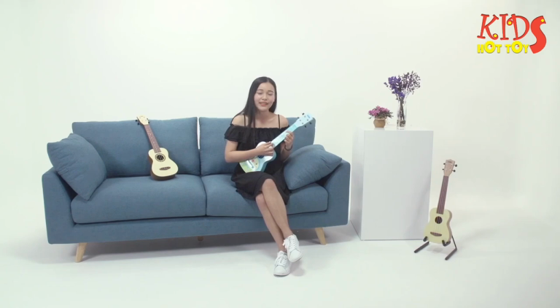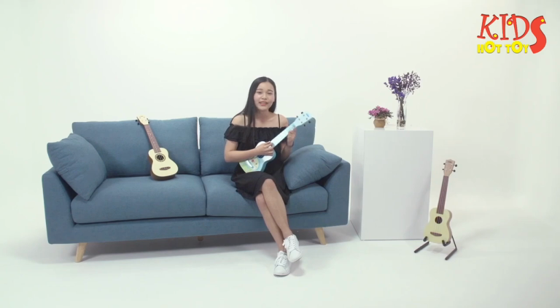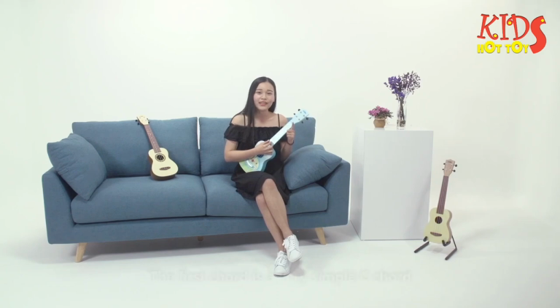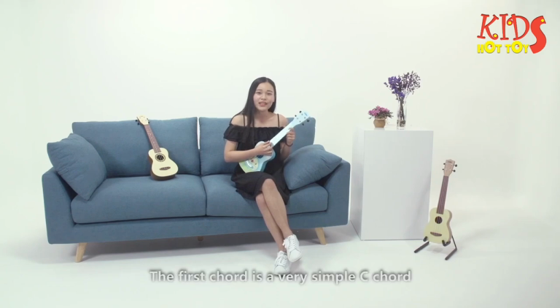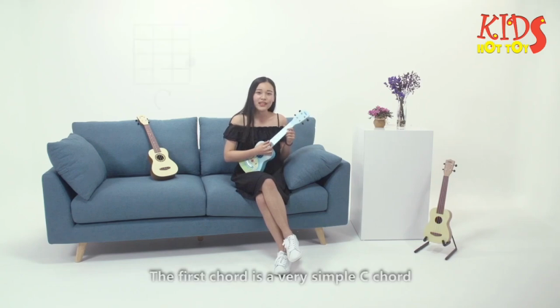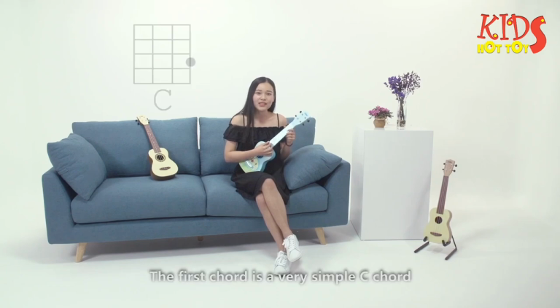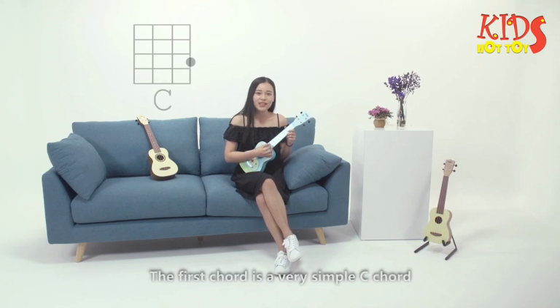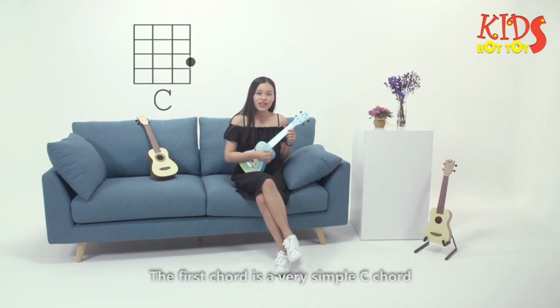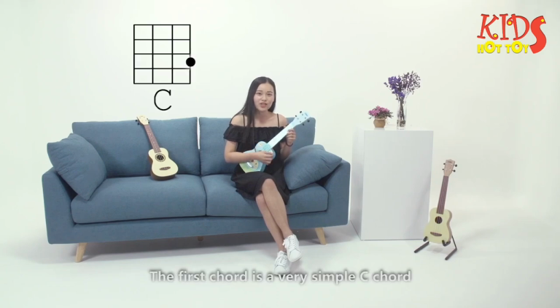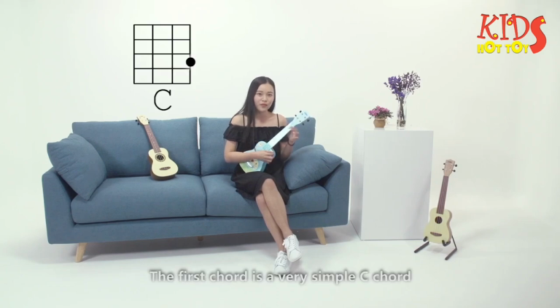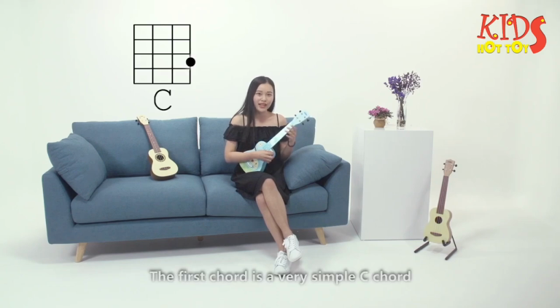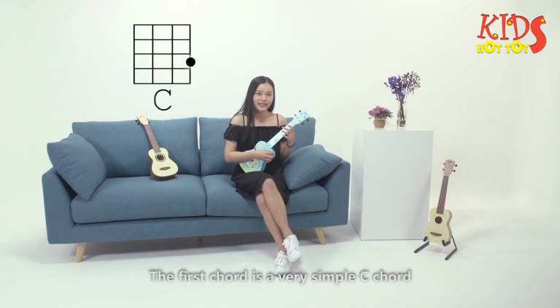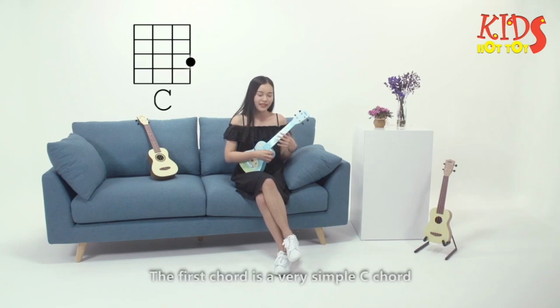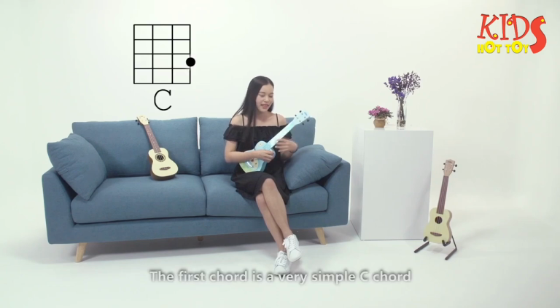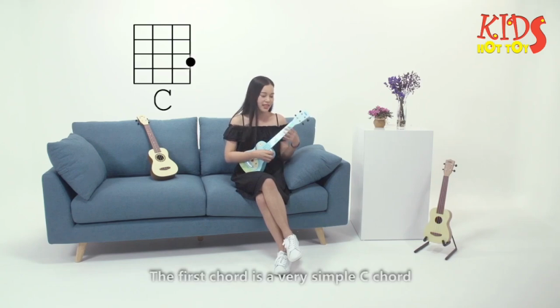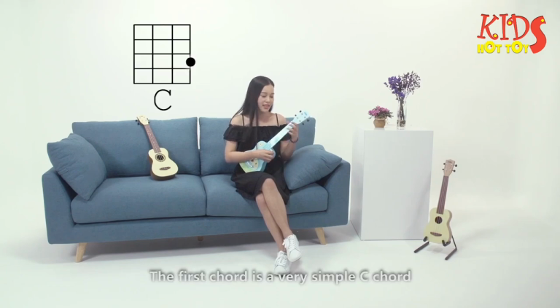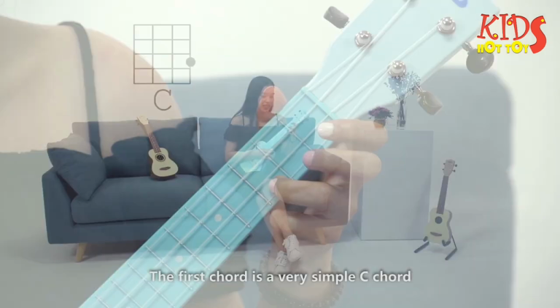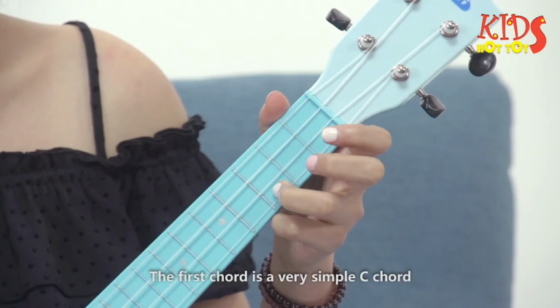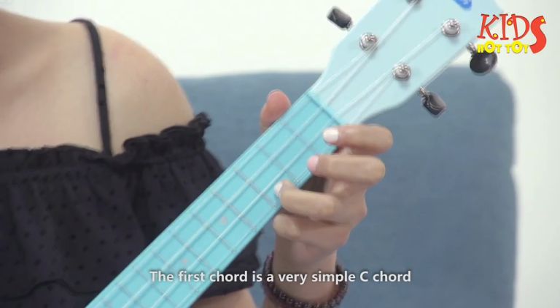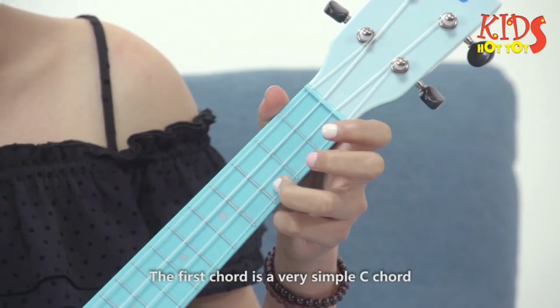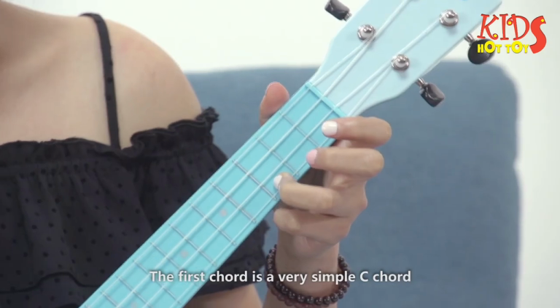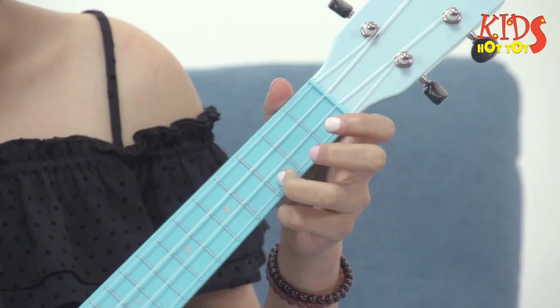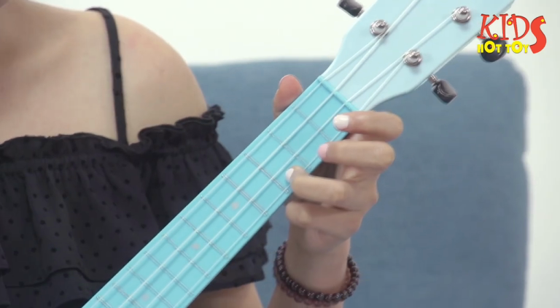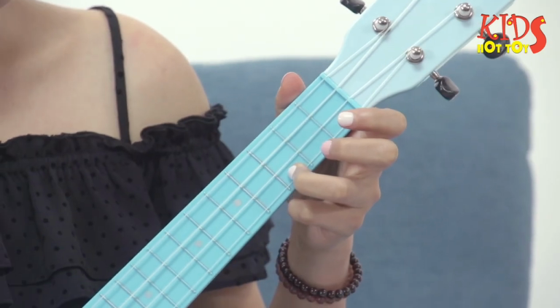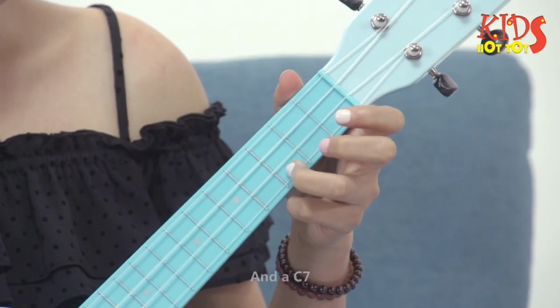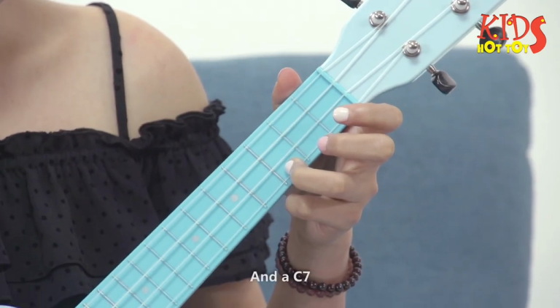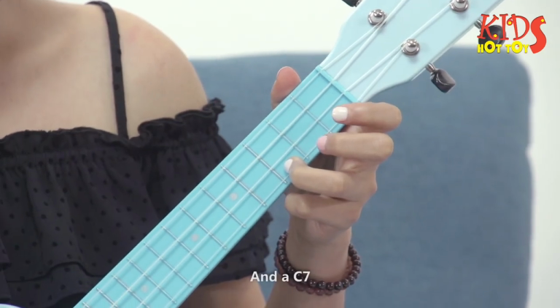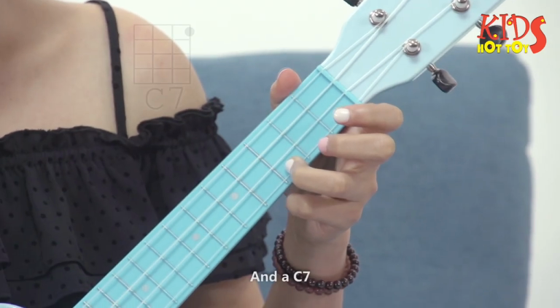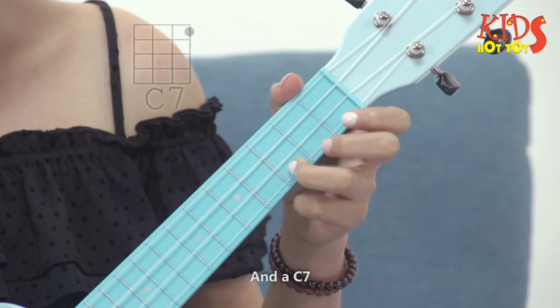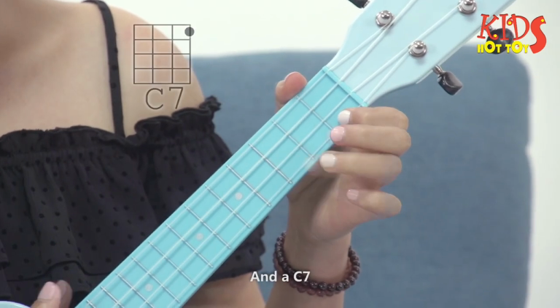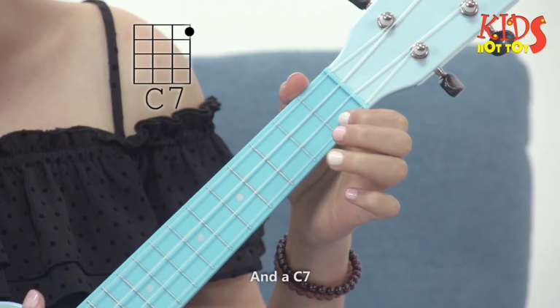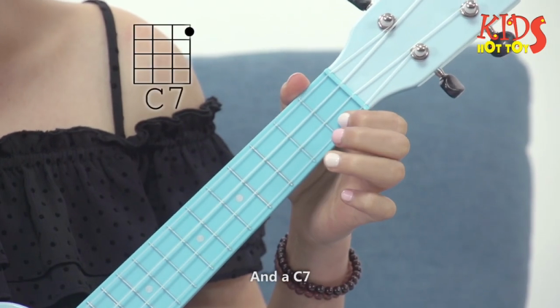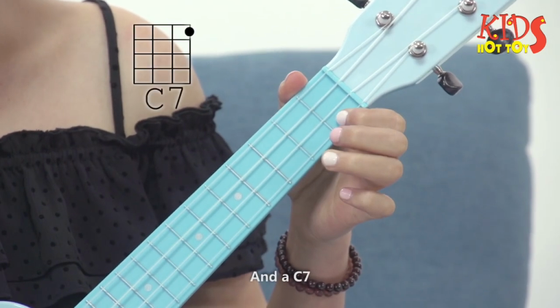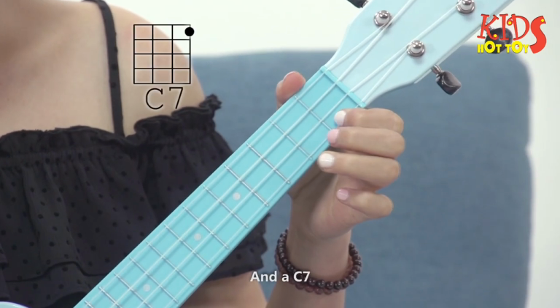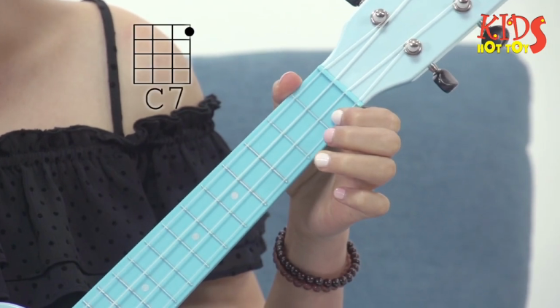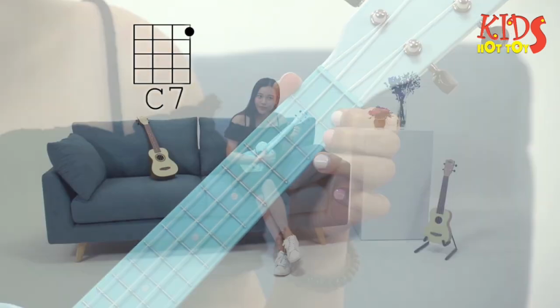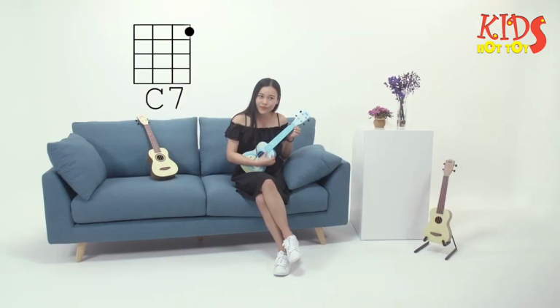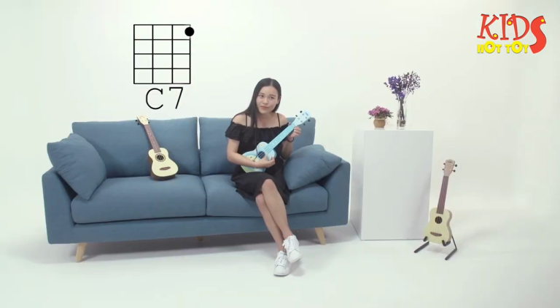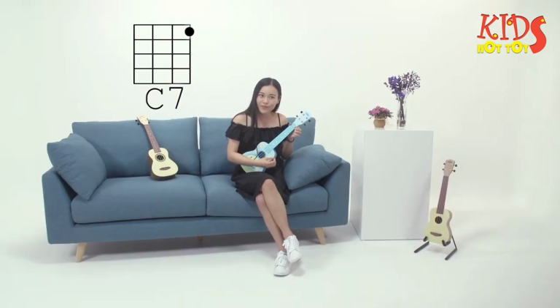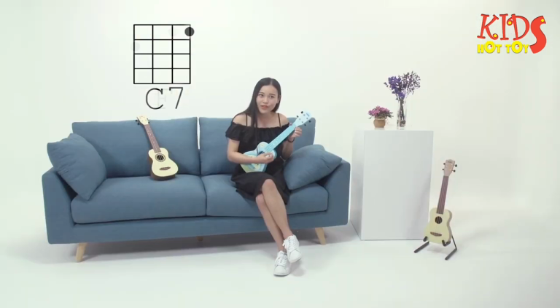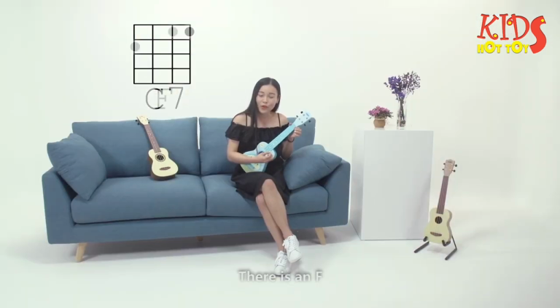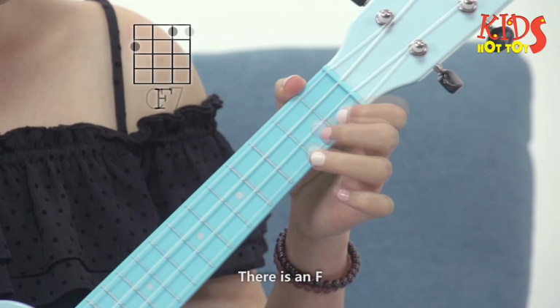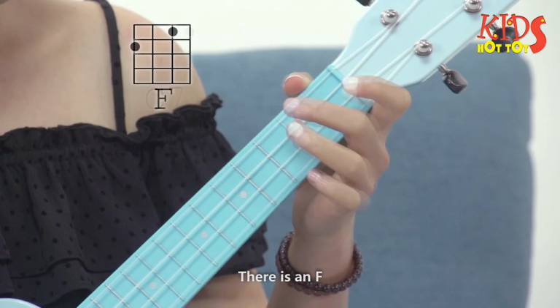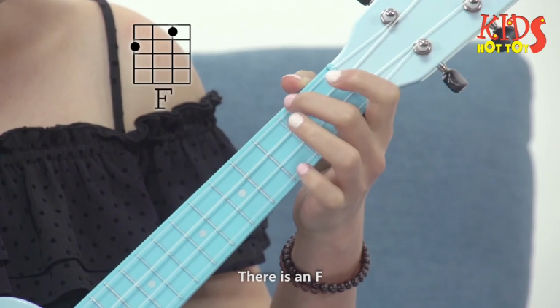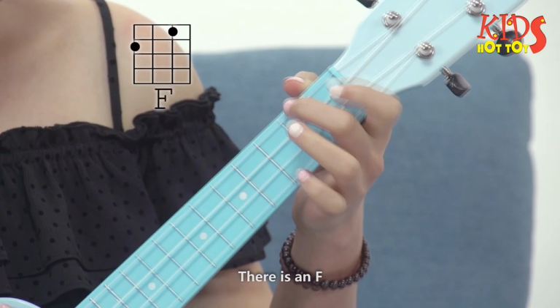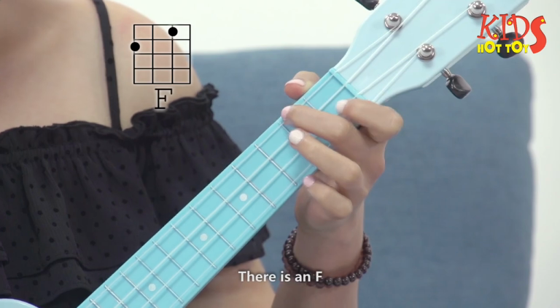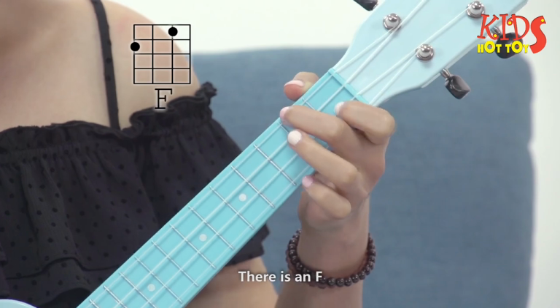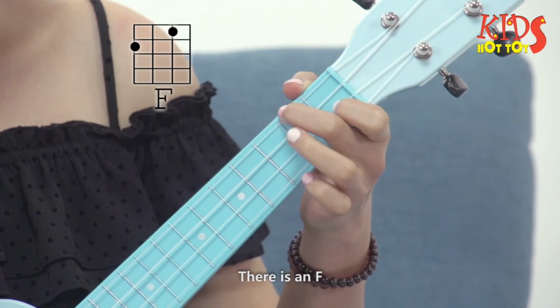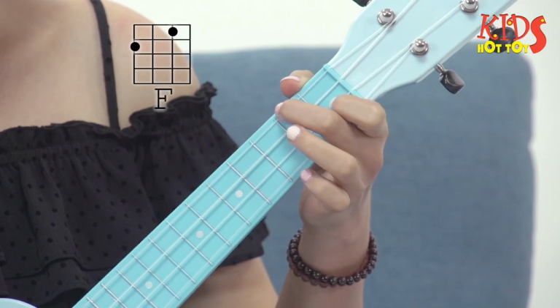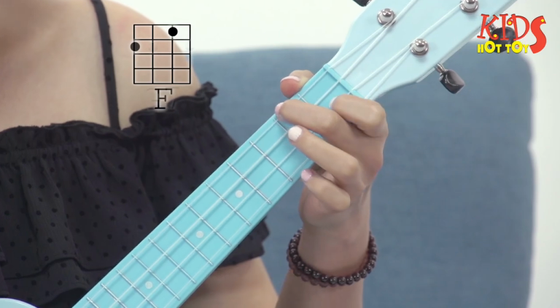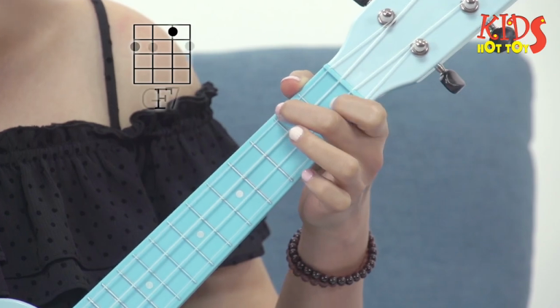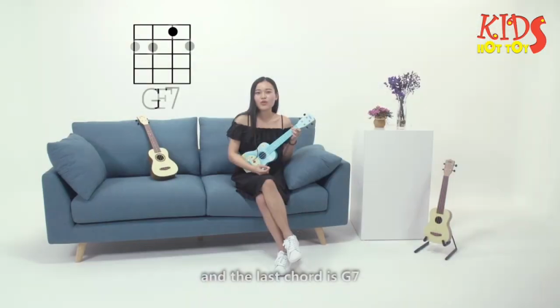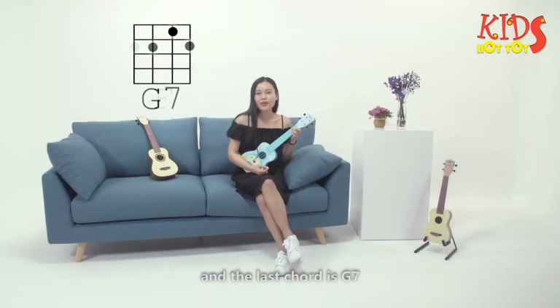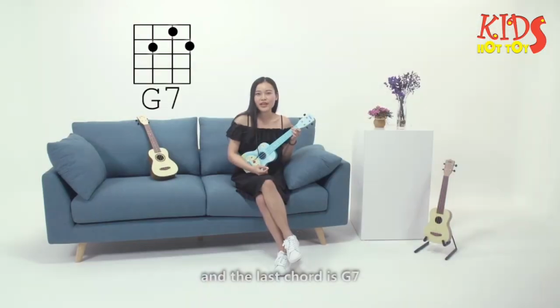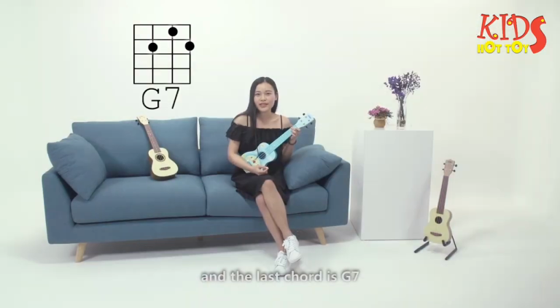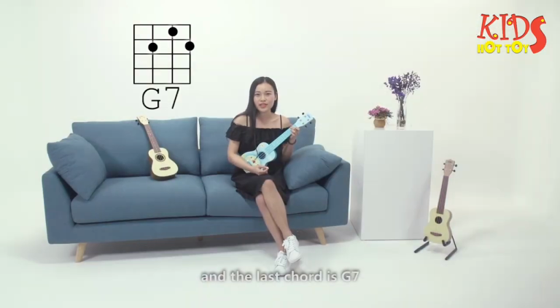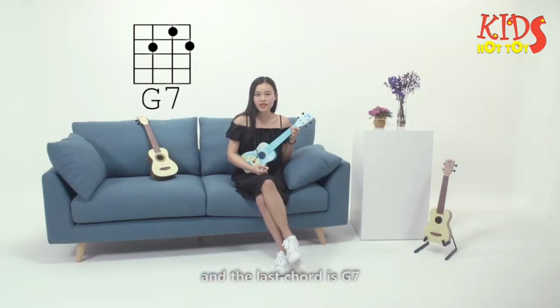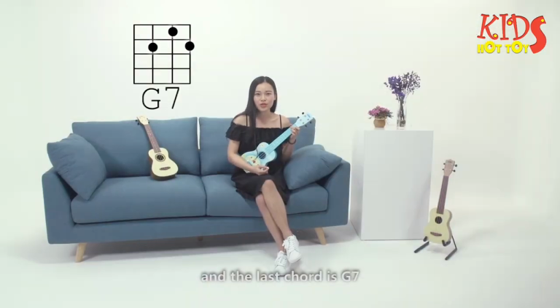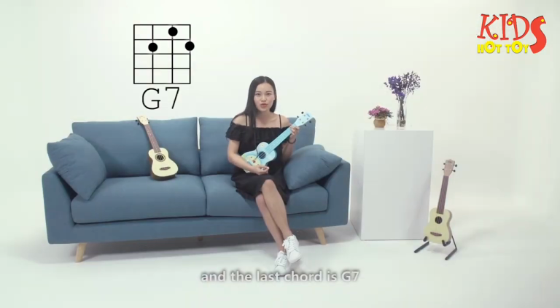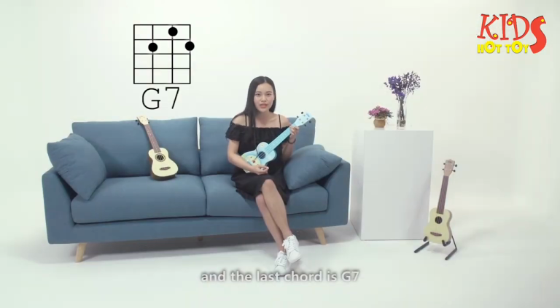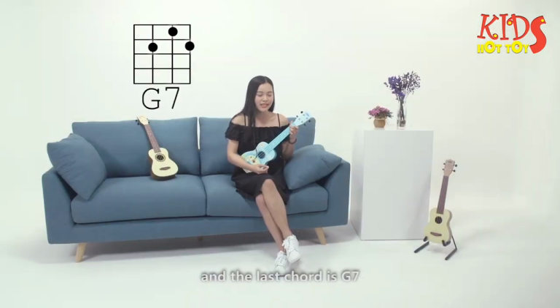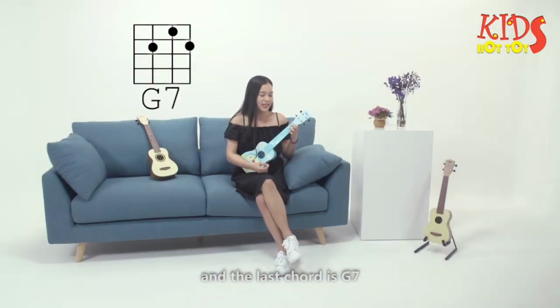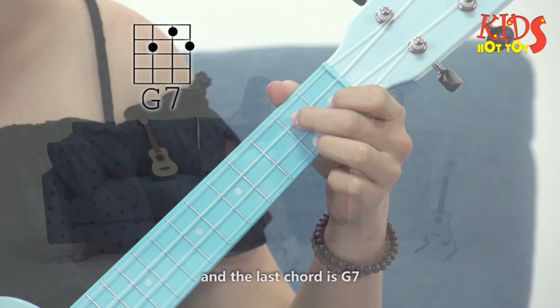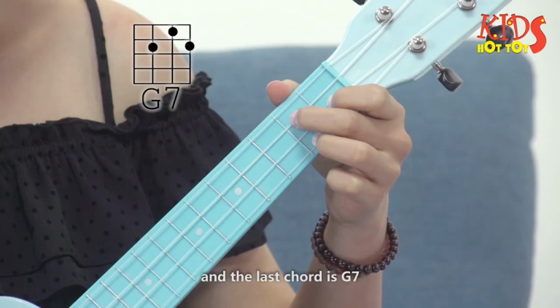The first chord is a very simple C chord, and a C7. There is an F, and the last chord is G7.